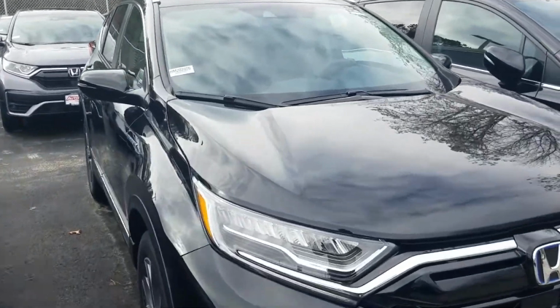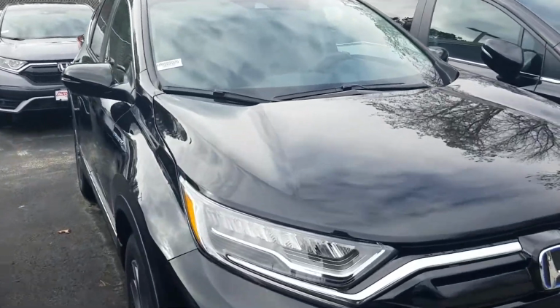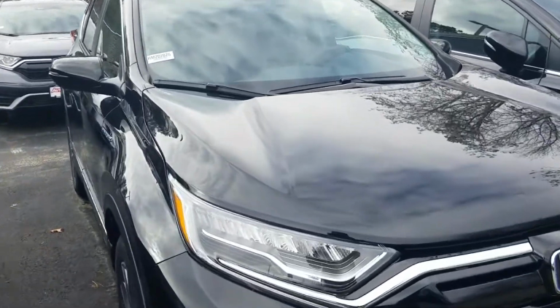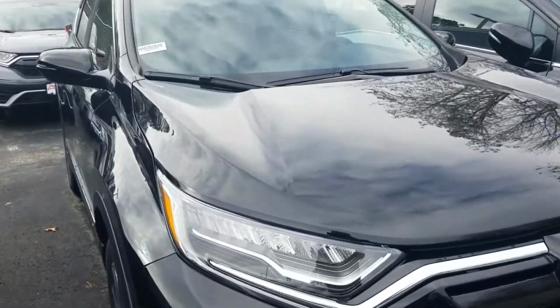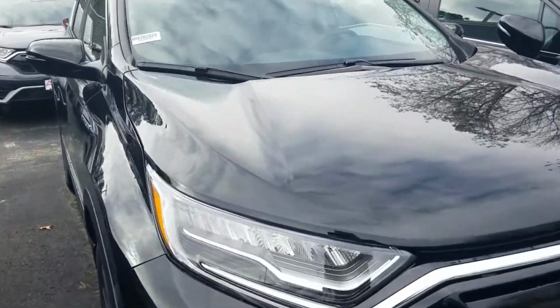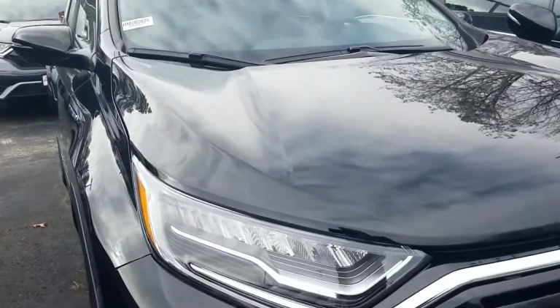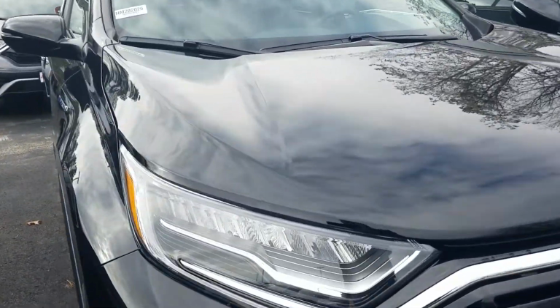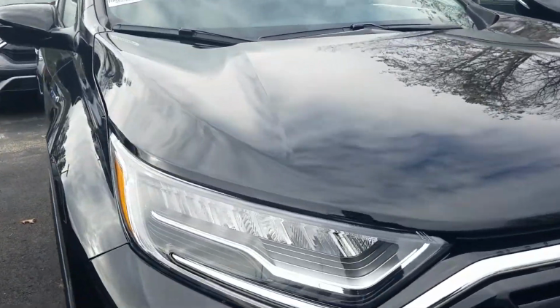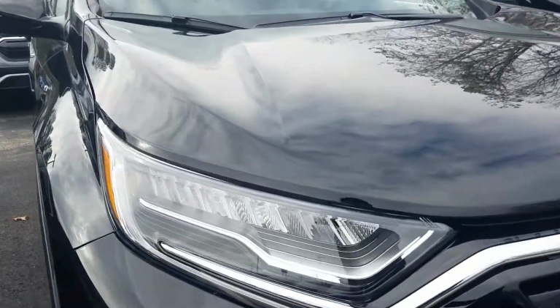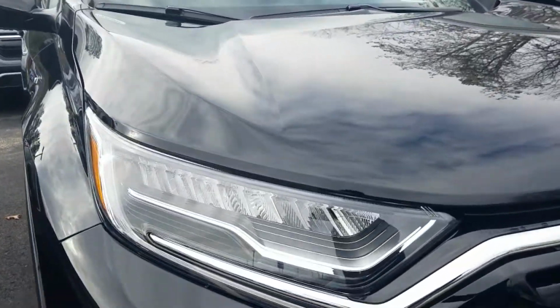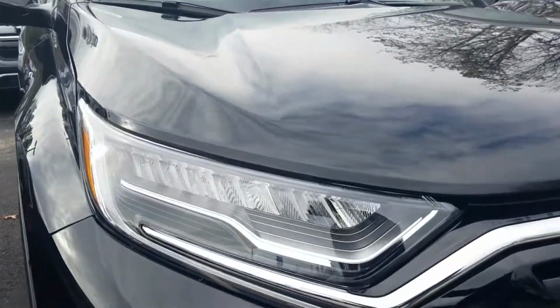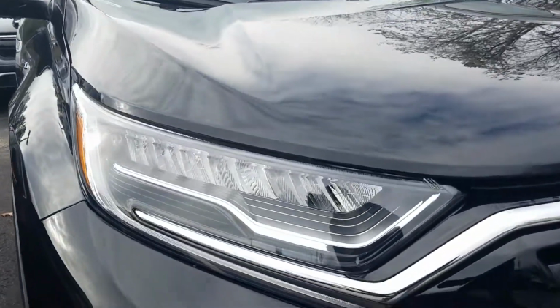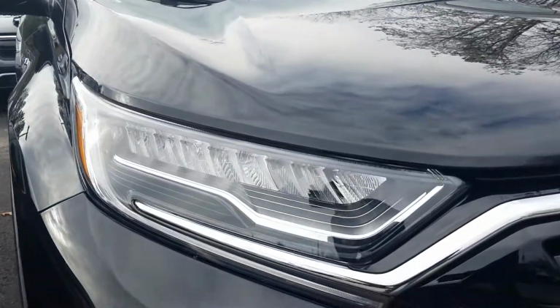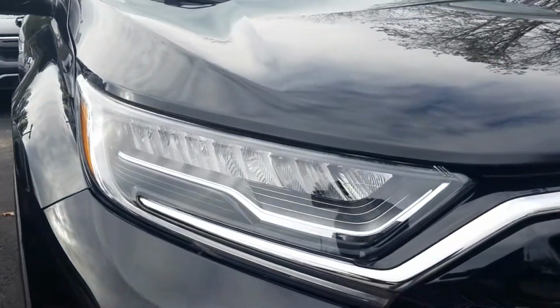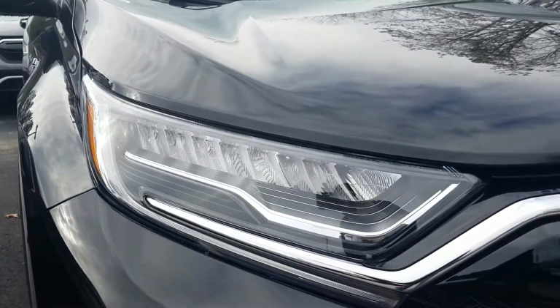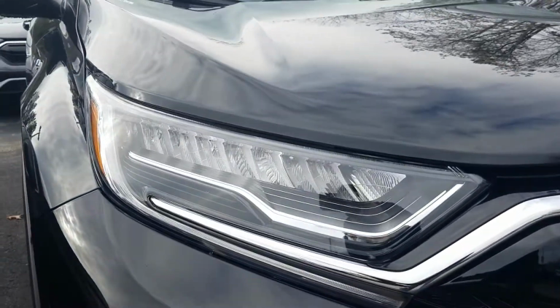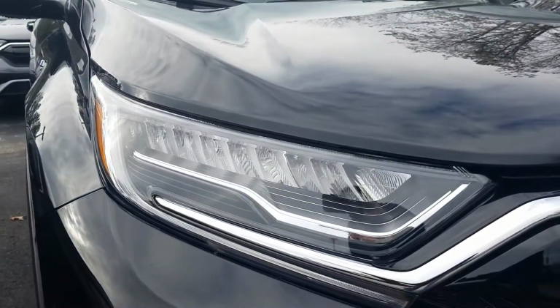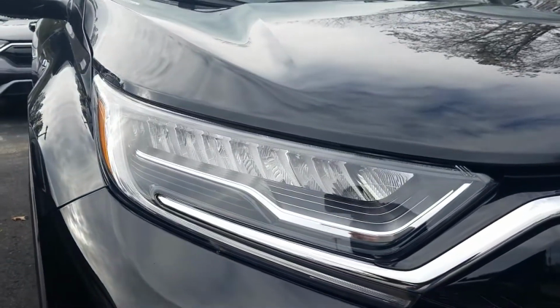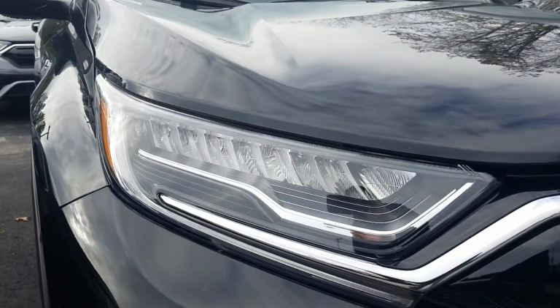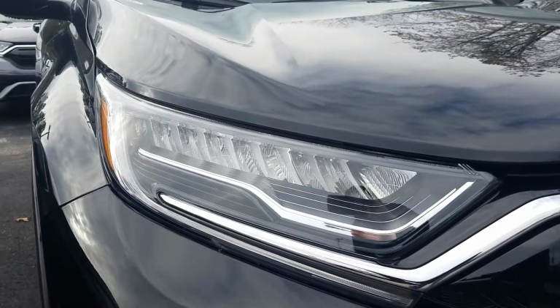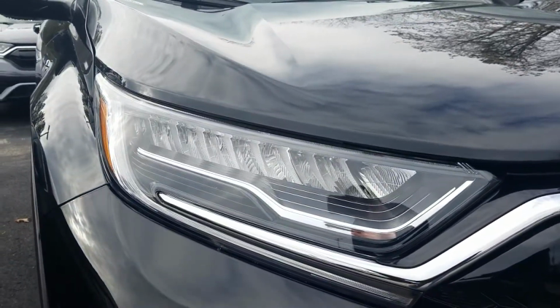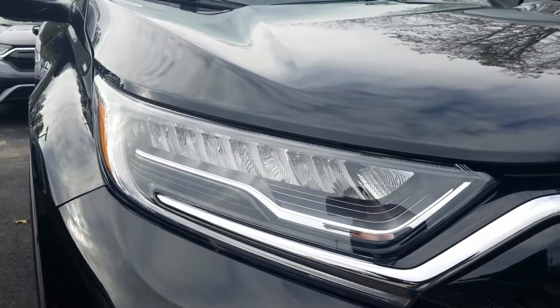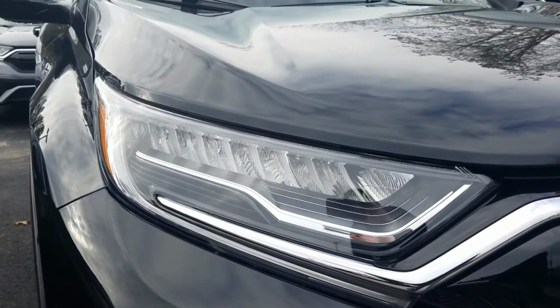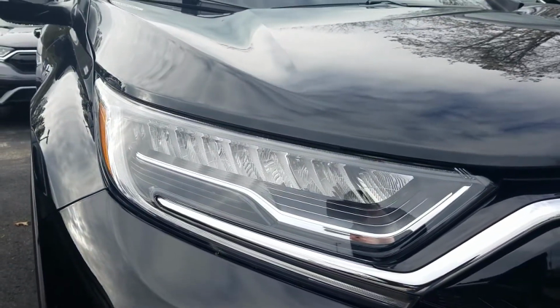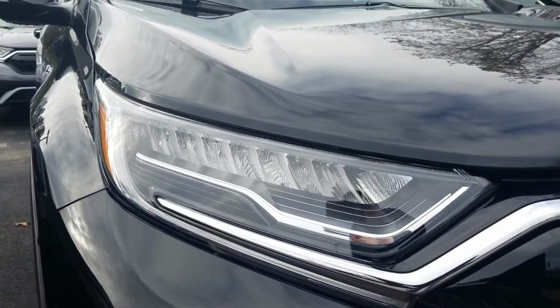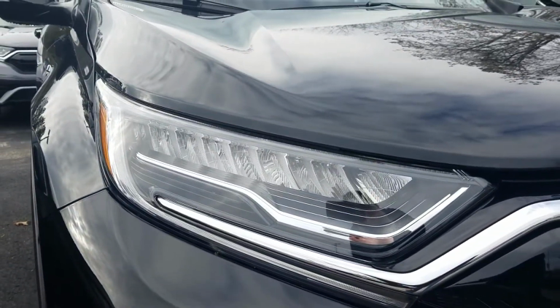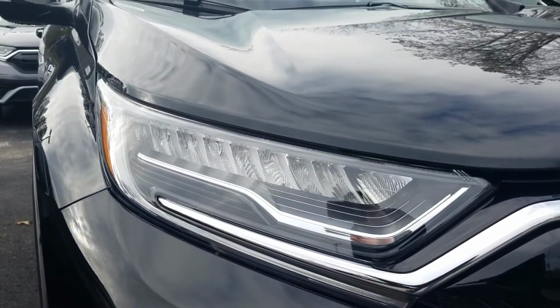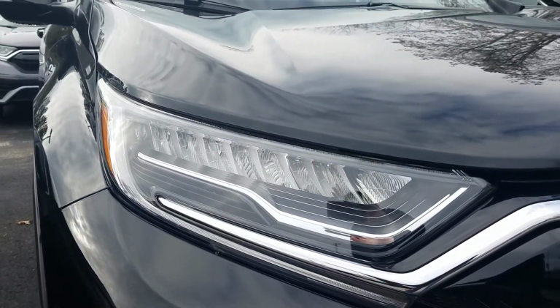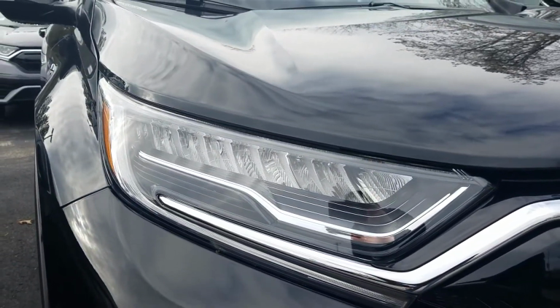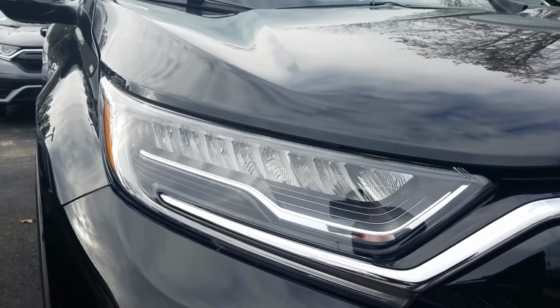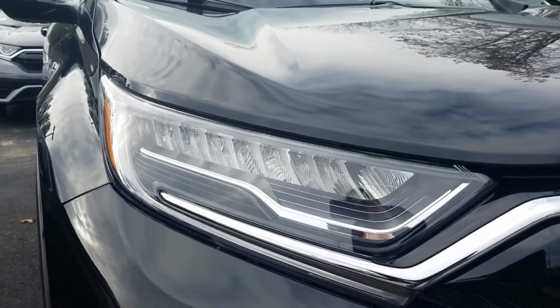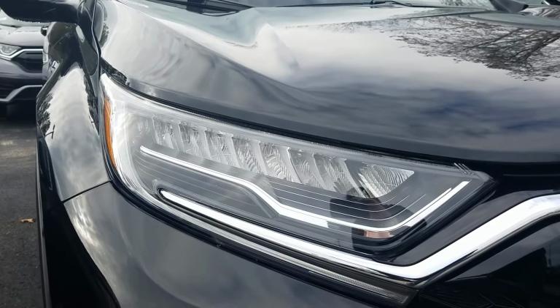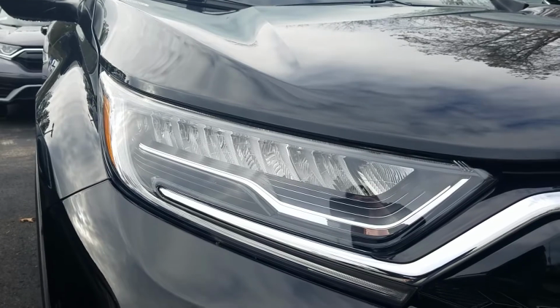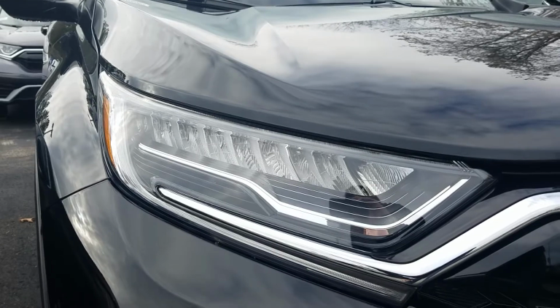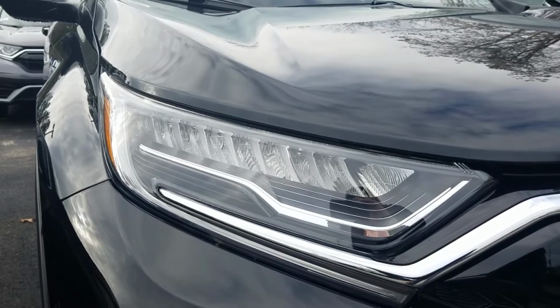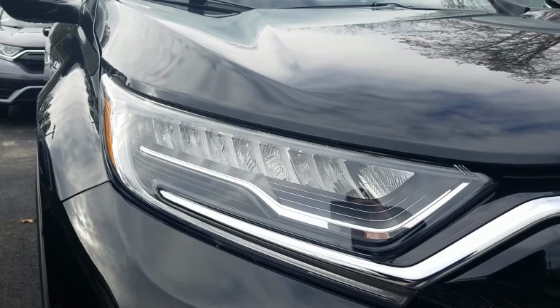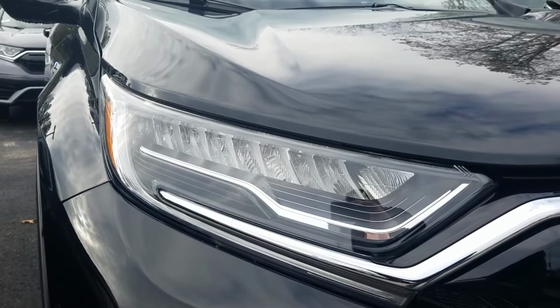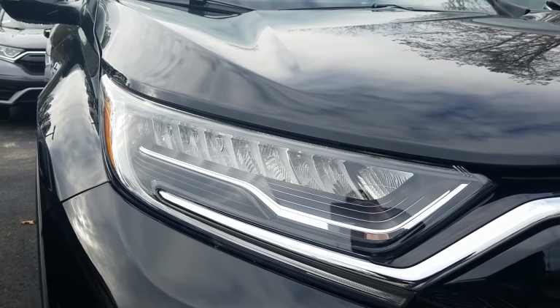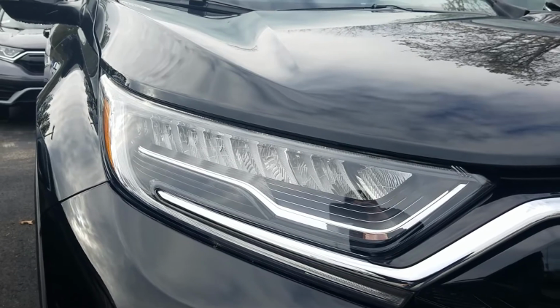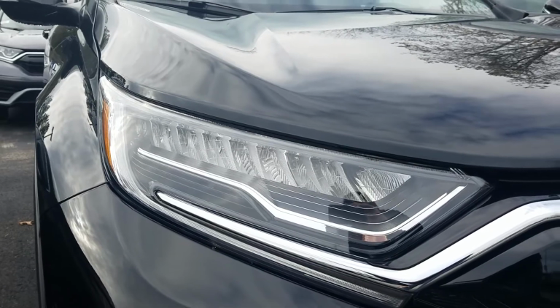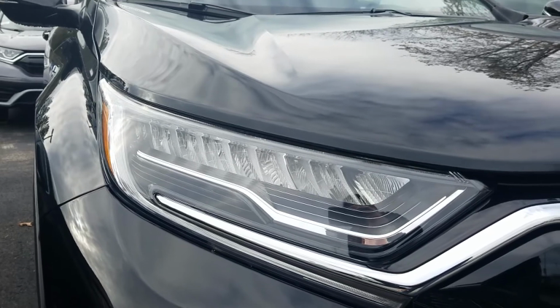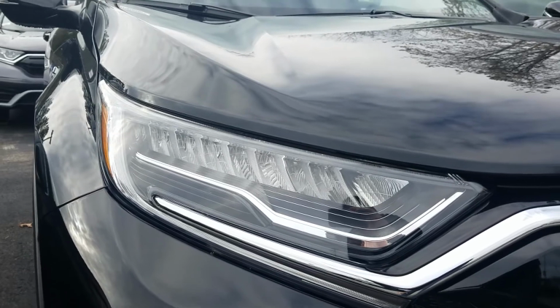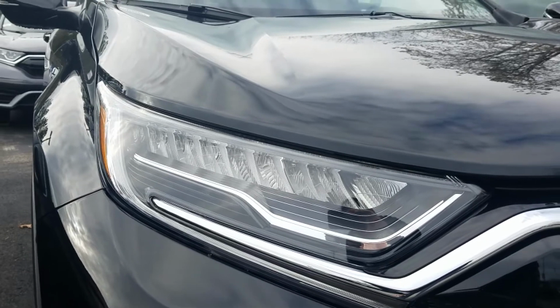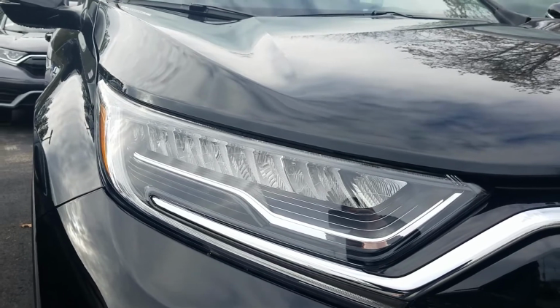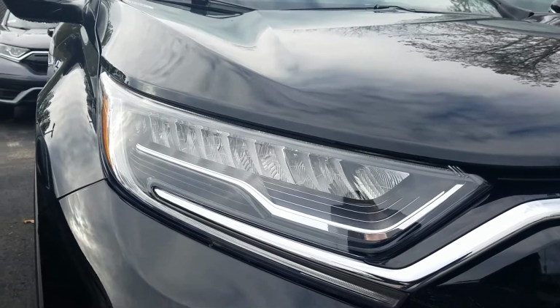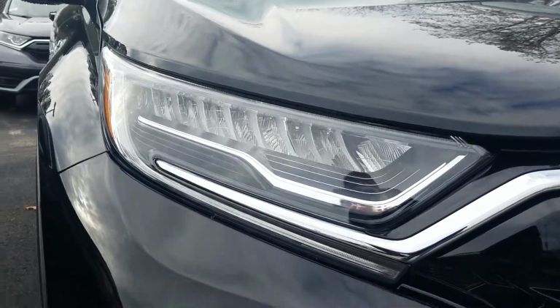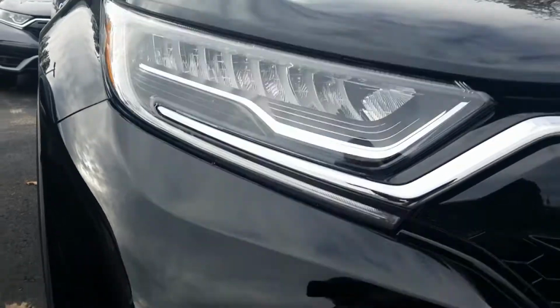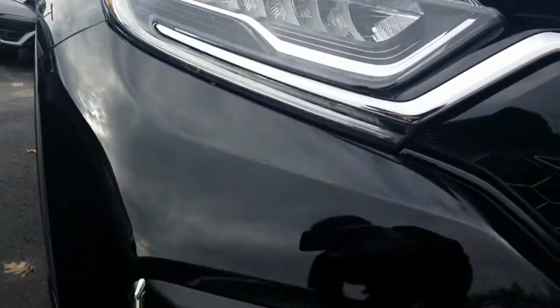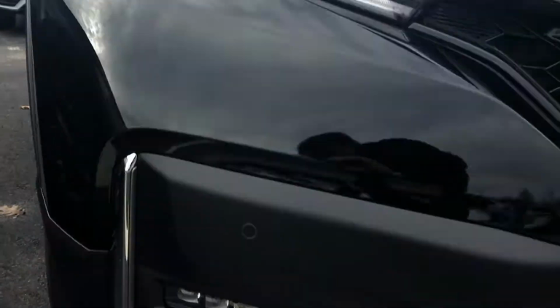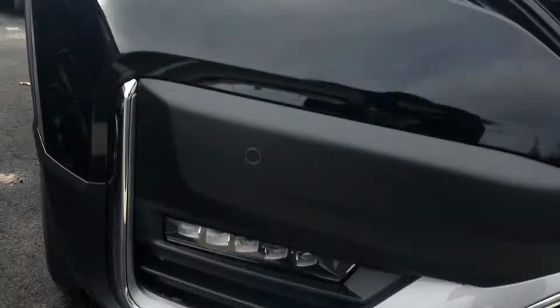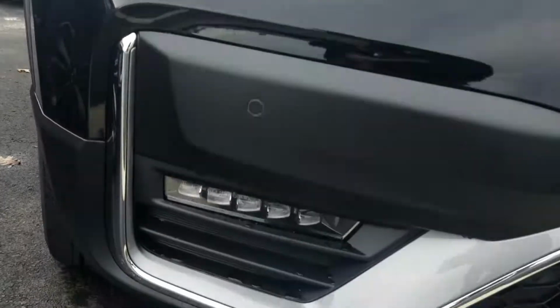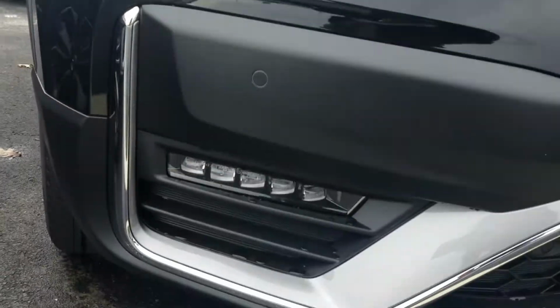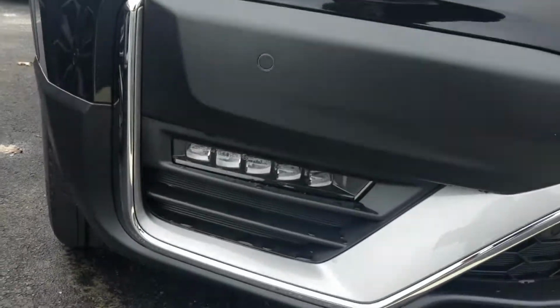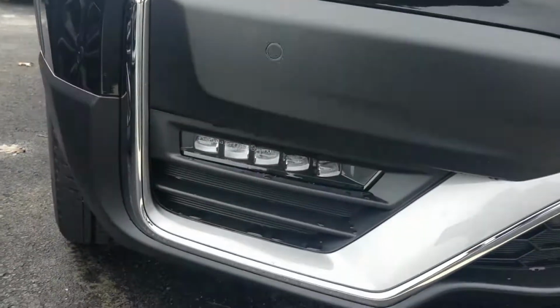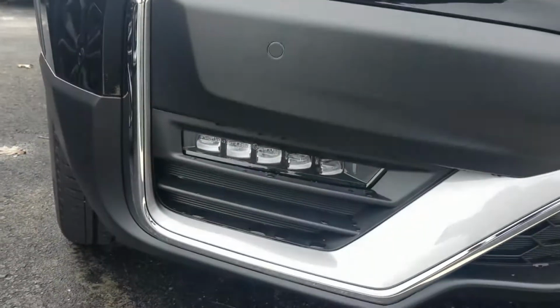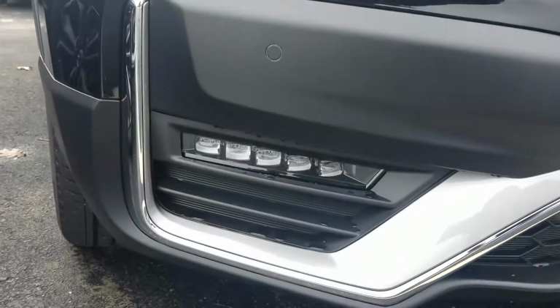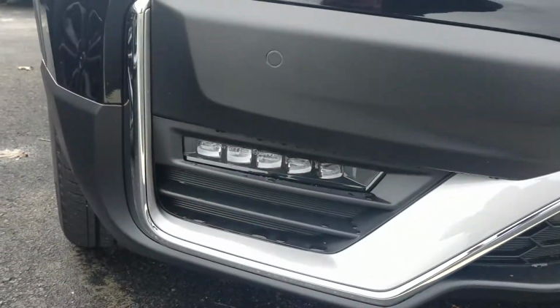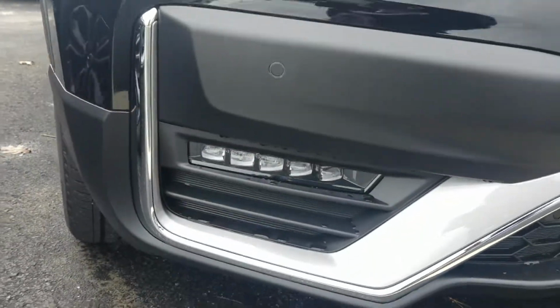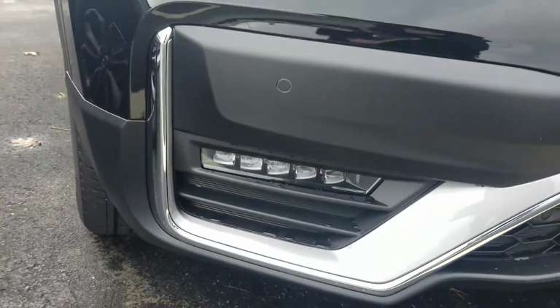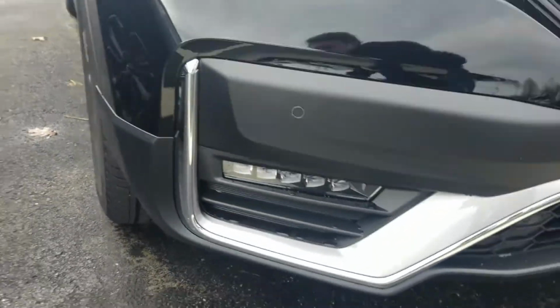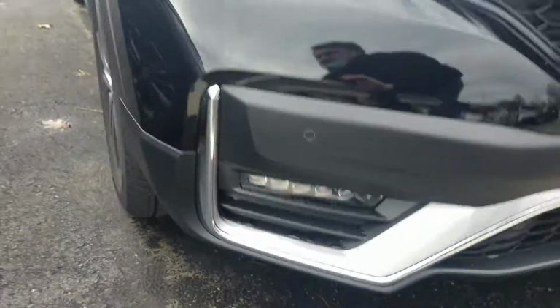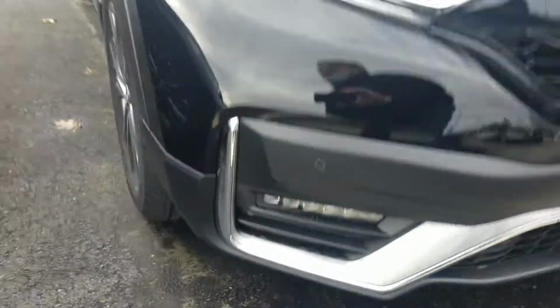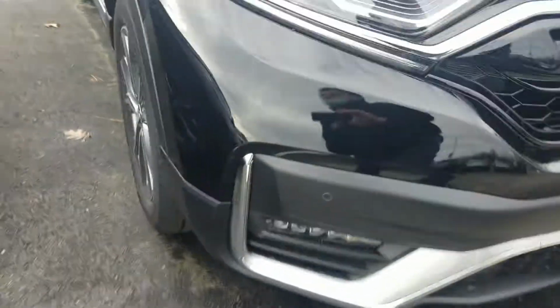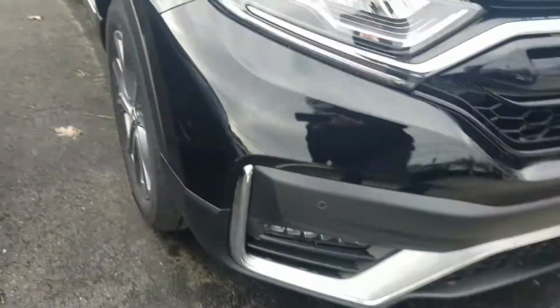Right up front you can see we have the LED auto-dimming headlights, high beams, and then we've got LED fog lights down there as well.